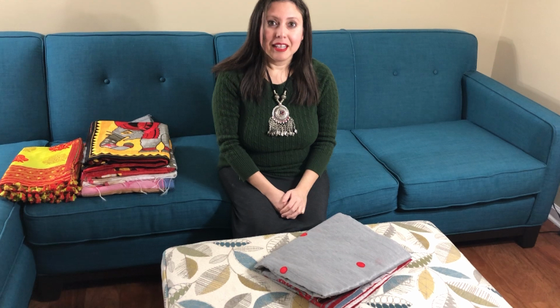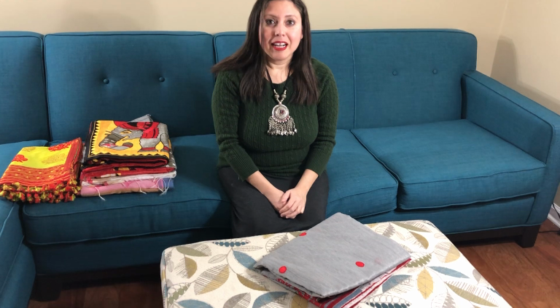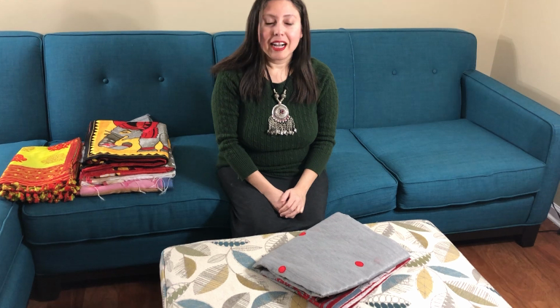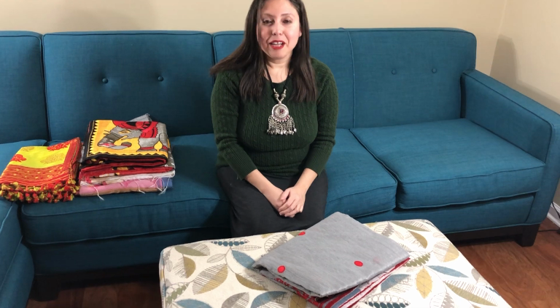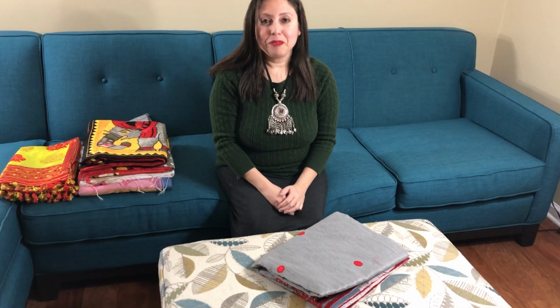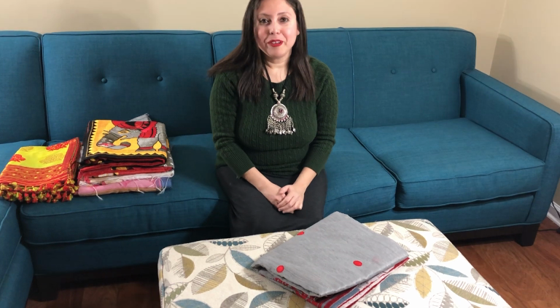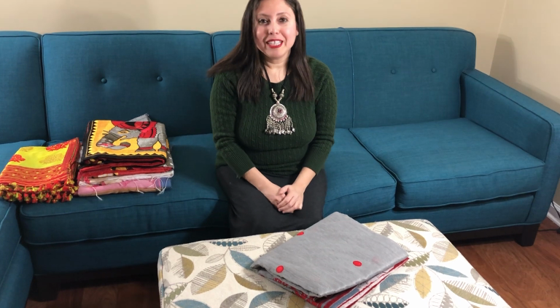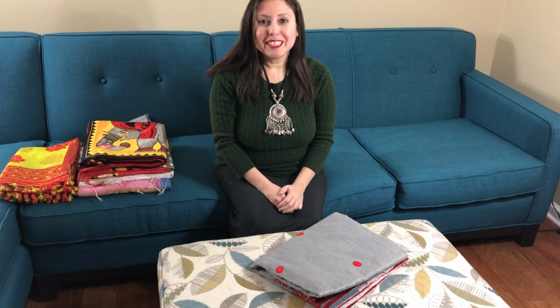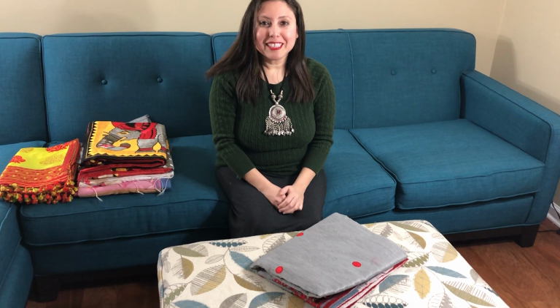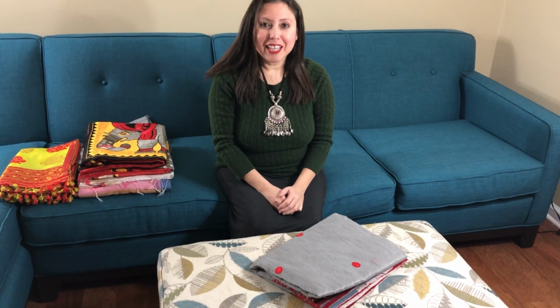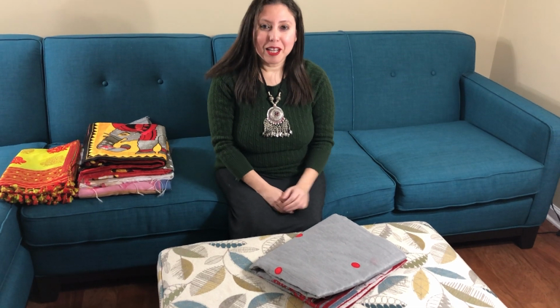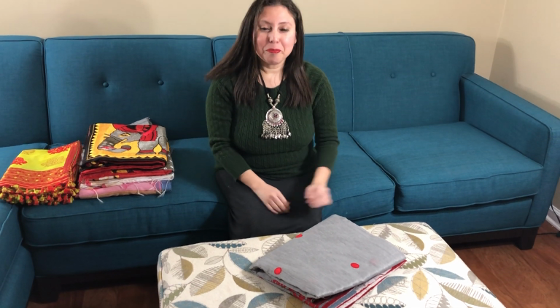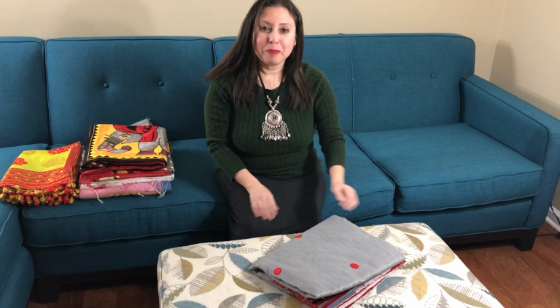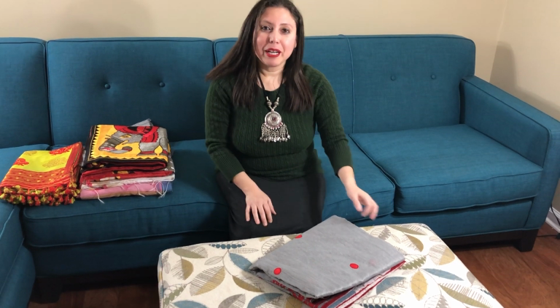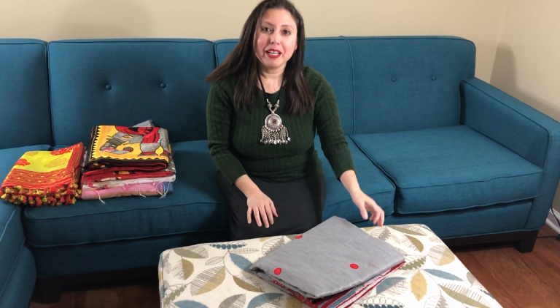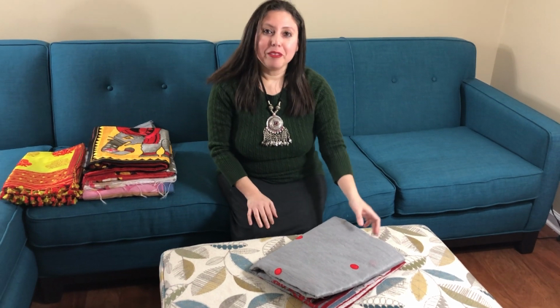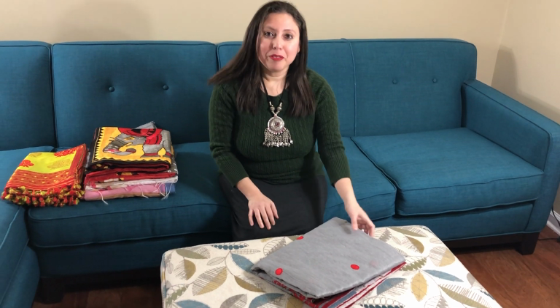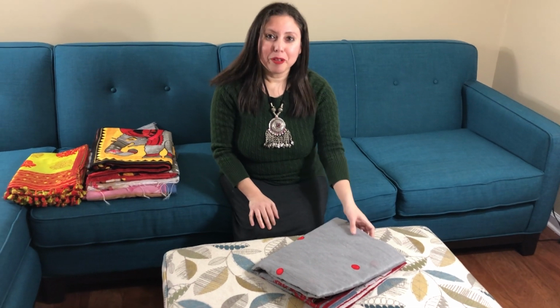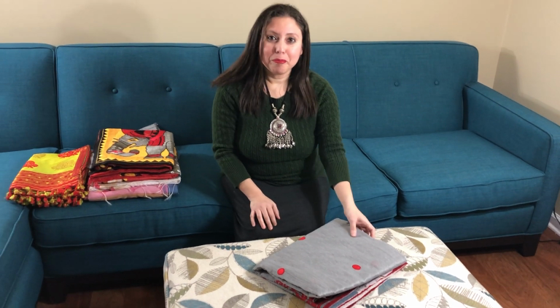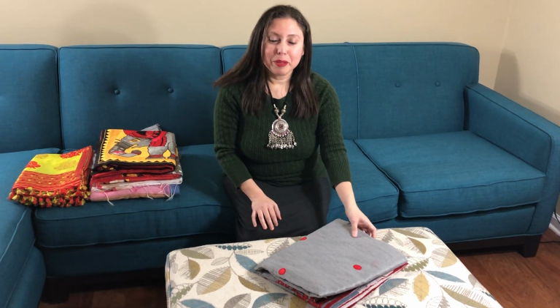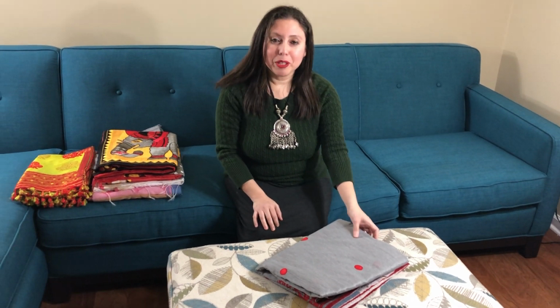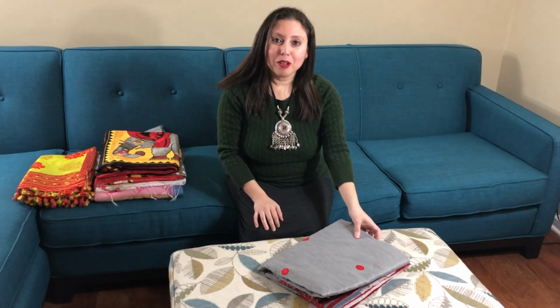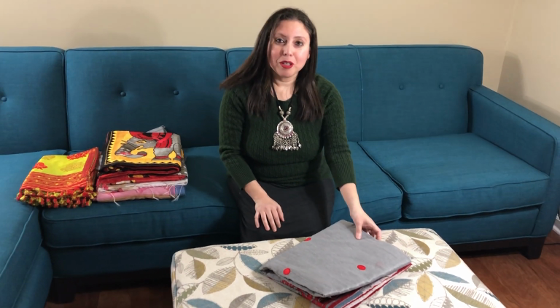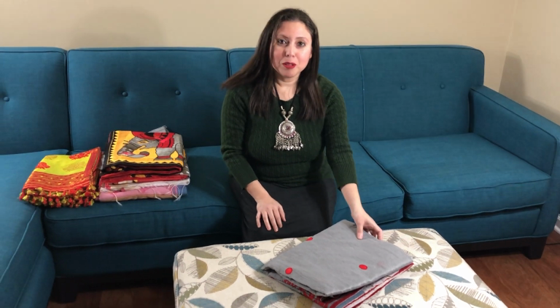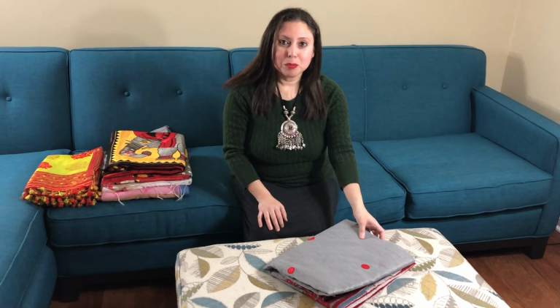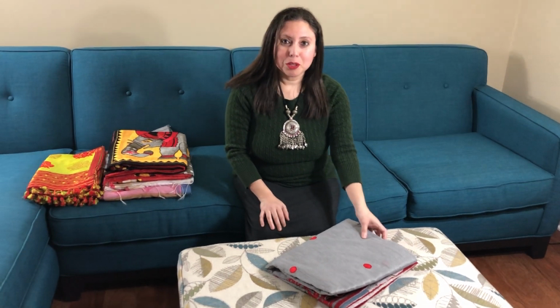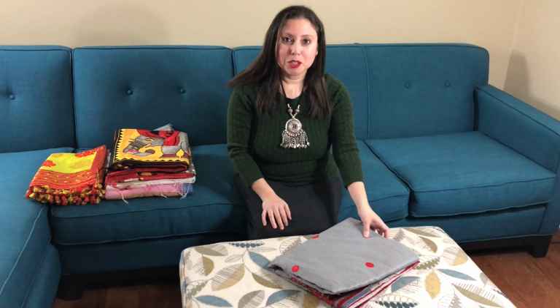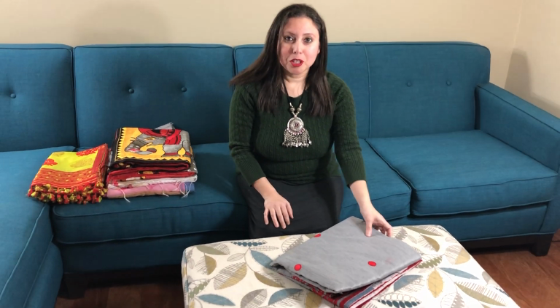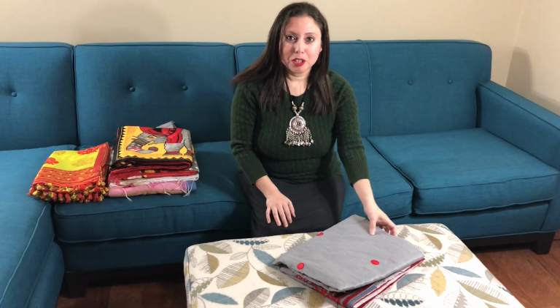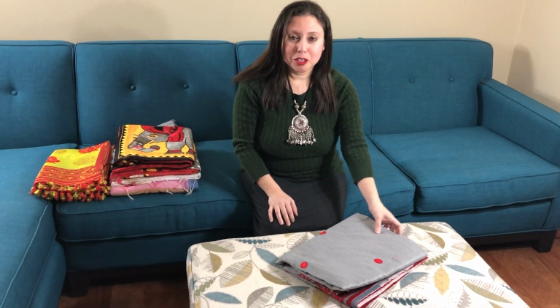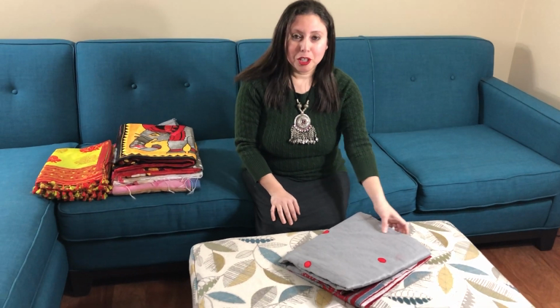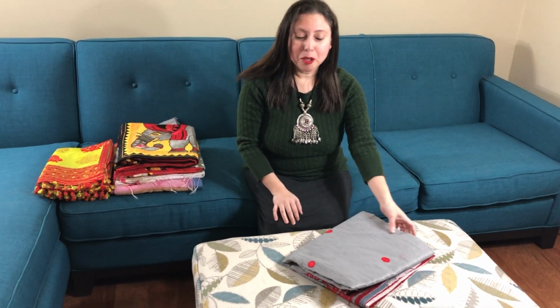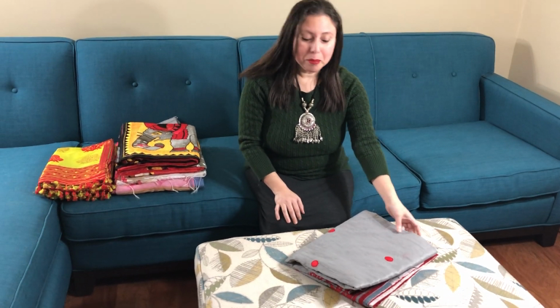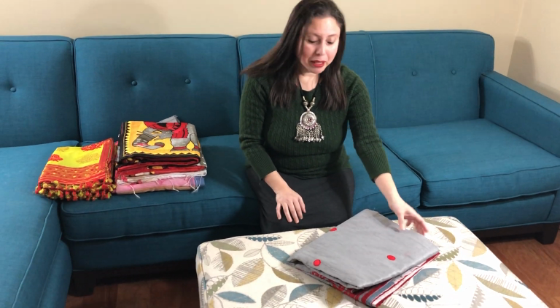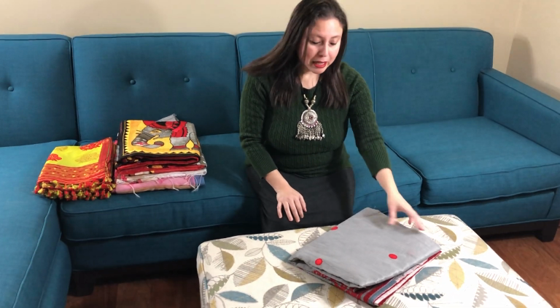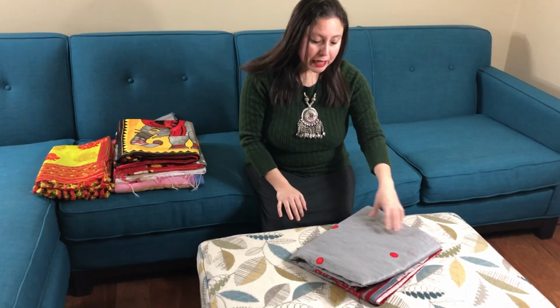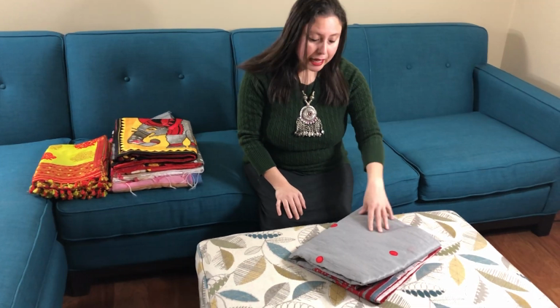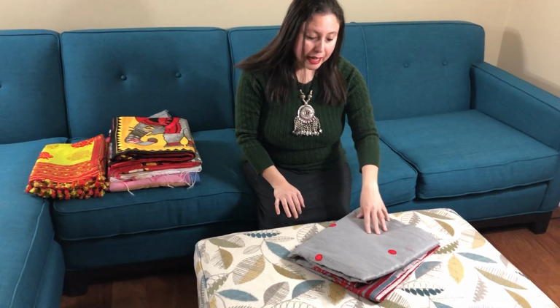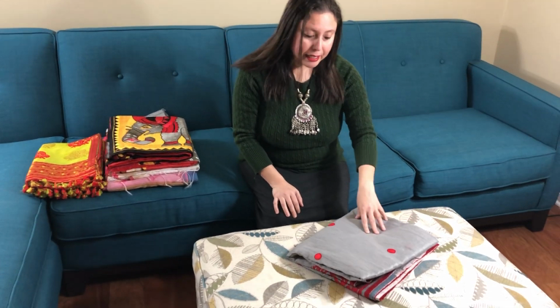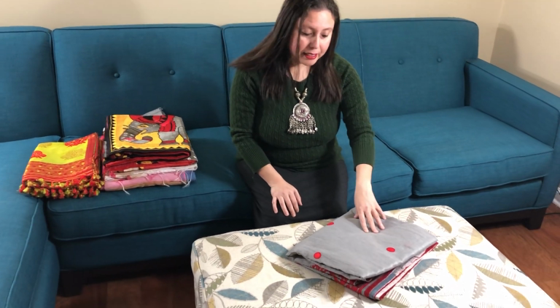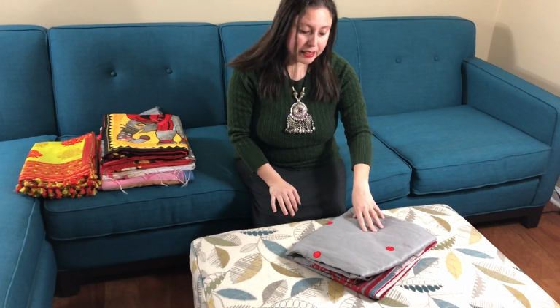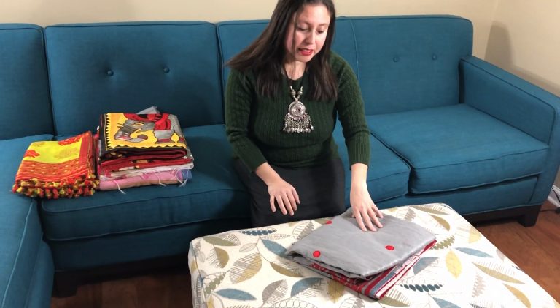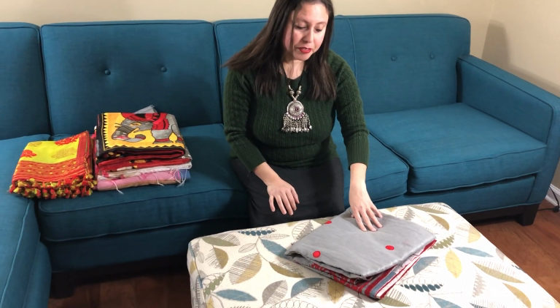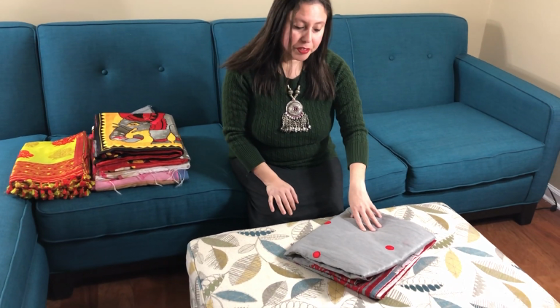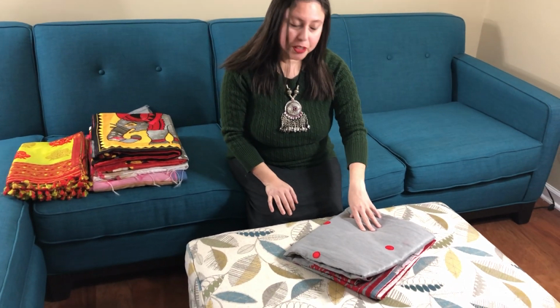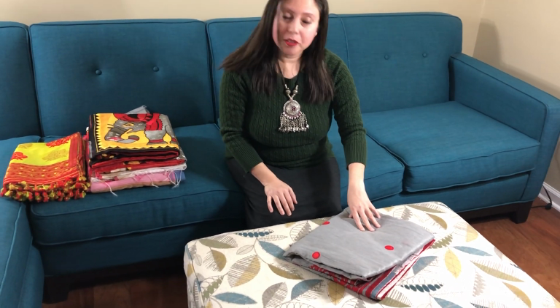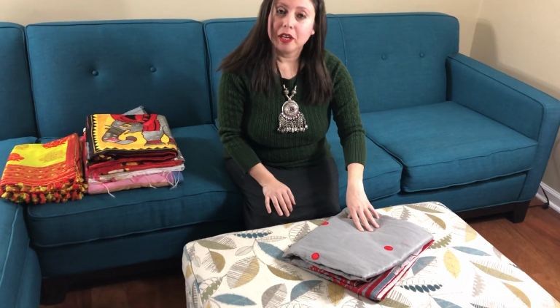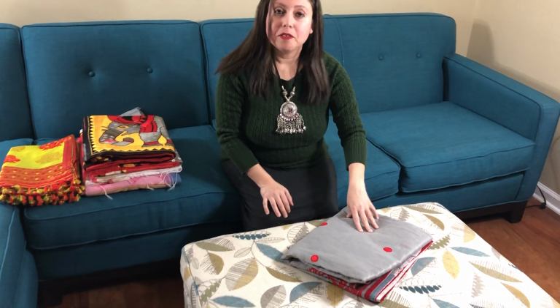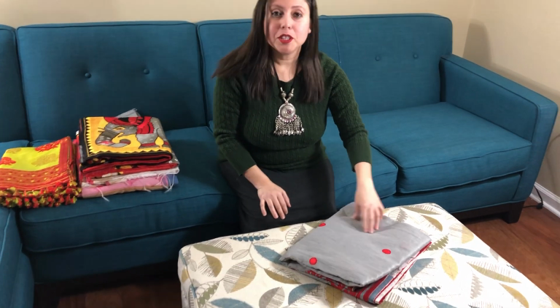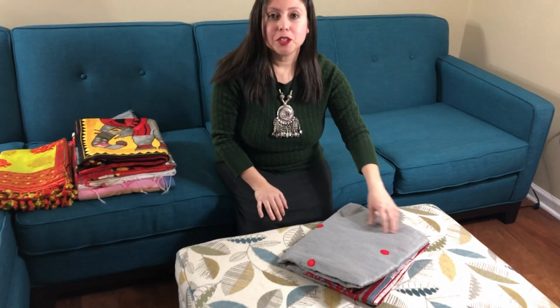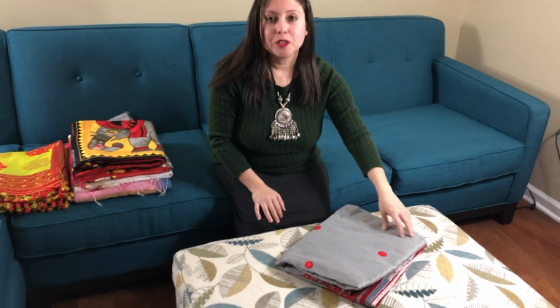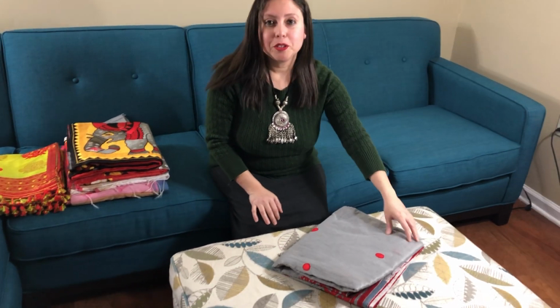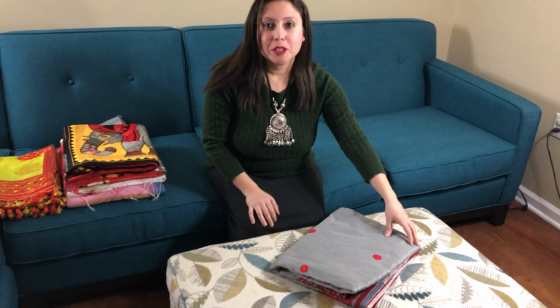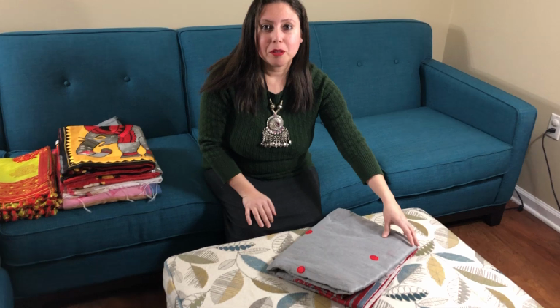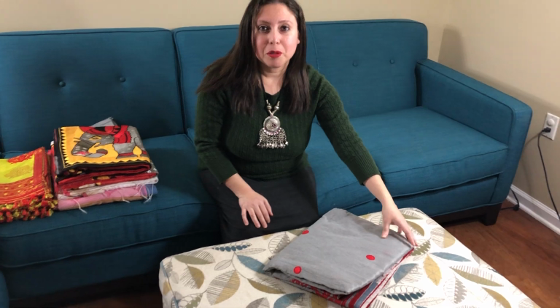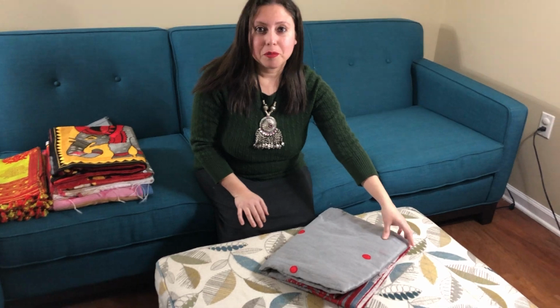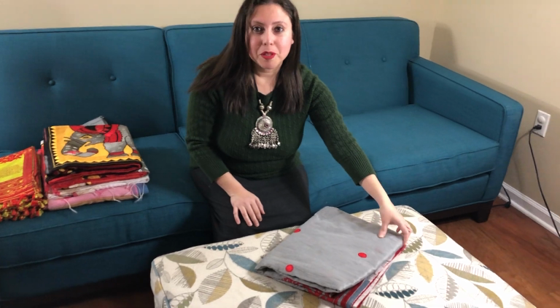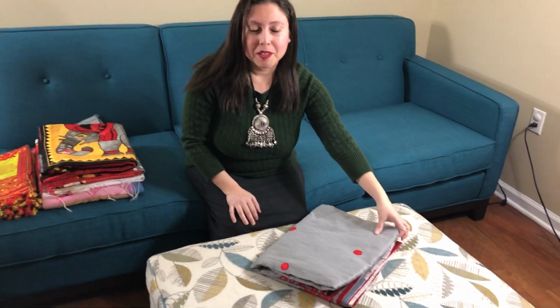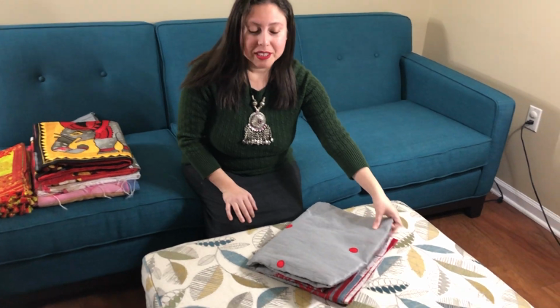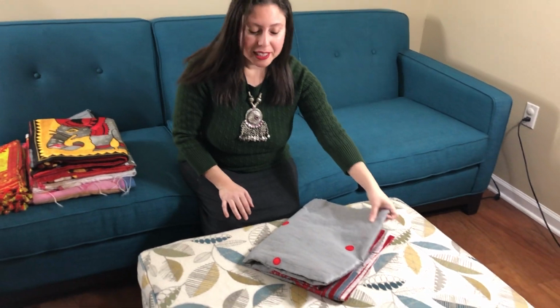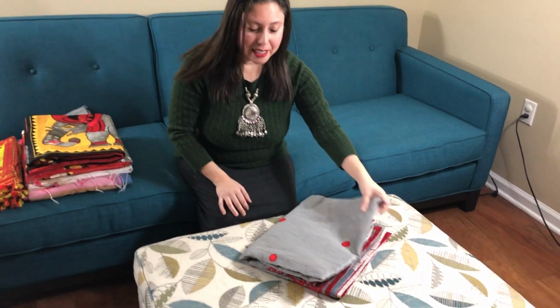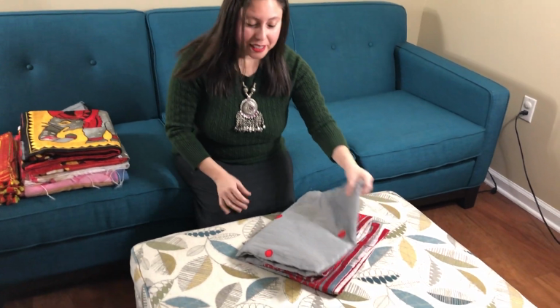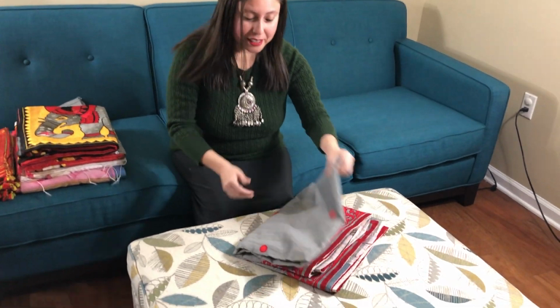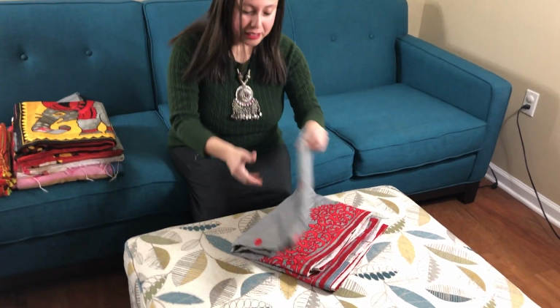Hi friends, I'm Payal from bengallooms.com and in this video I will show you some of our saris.